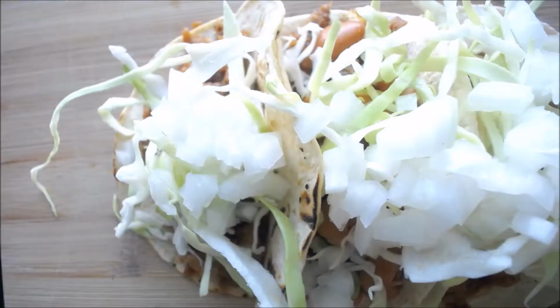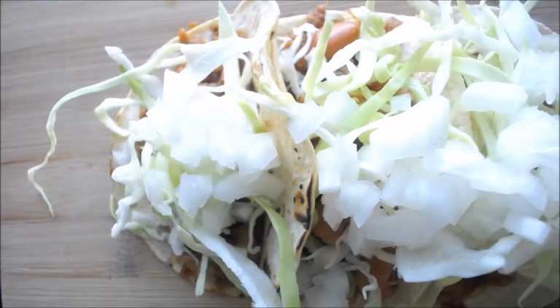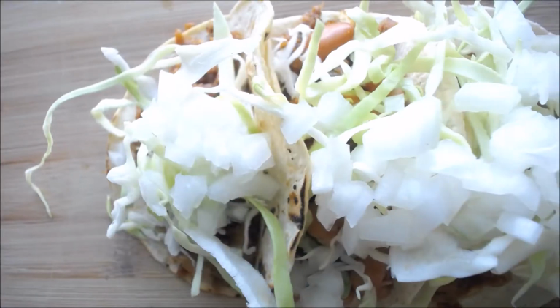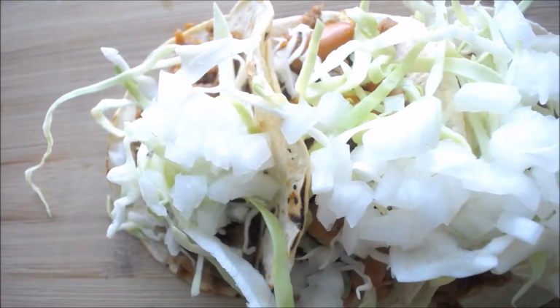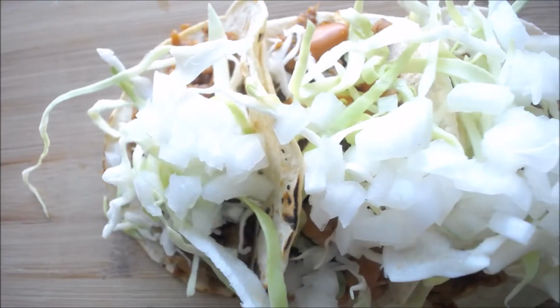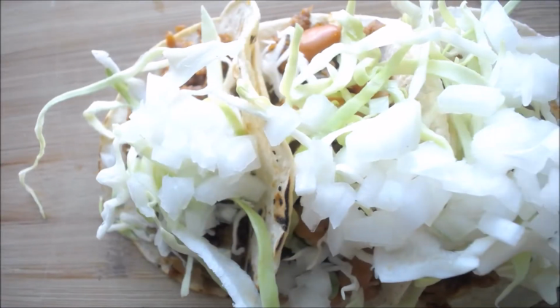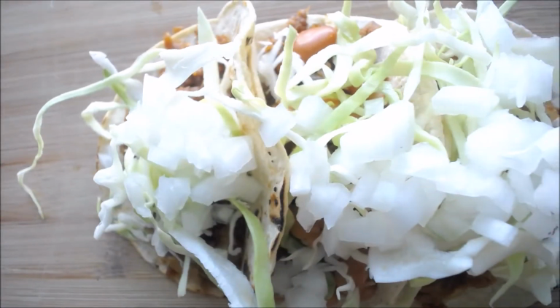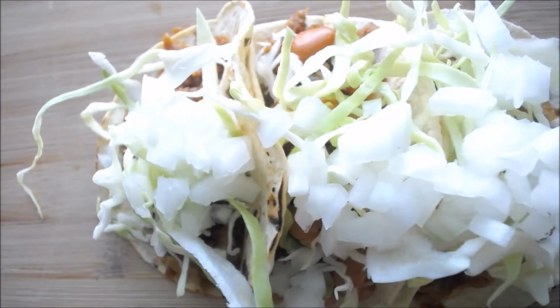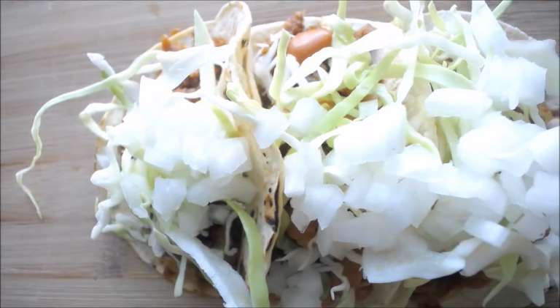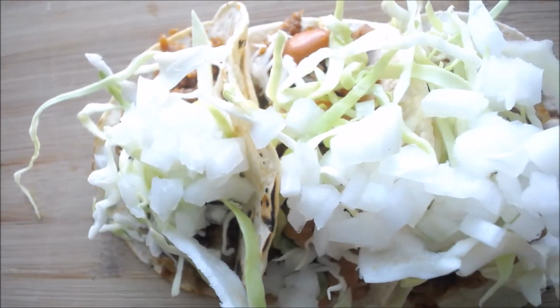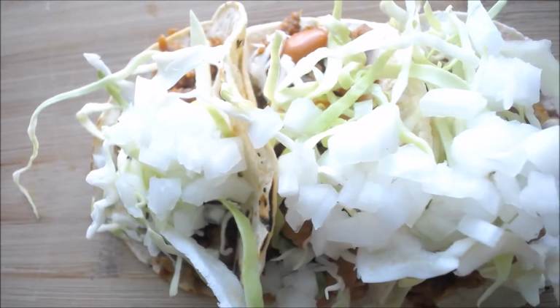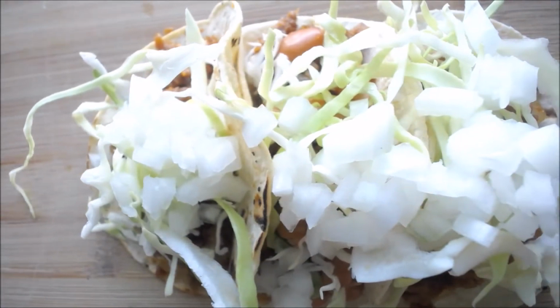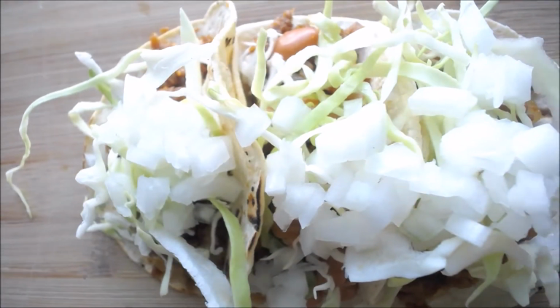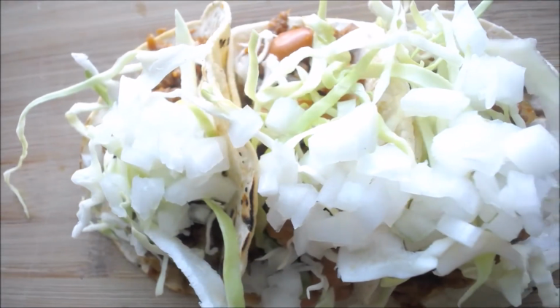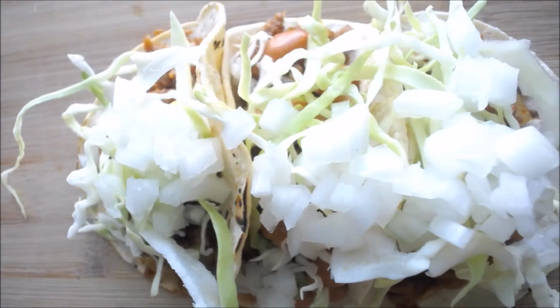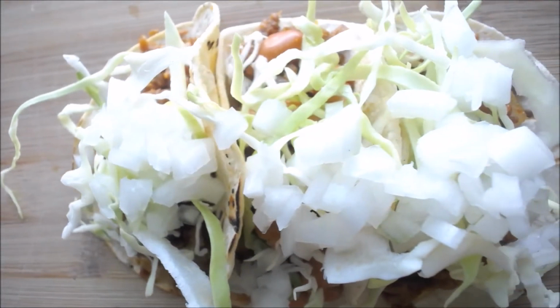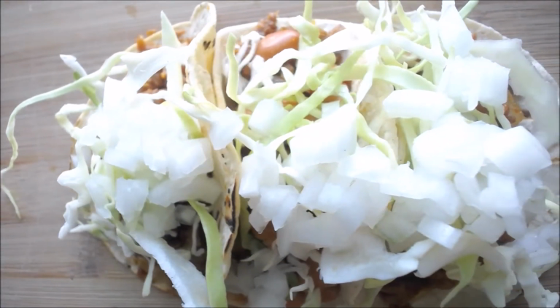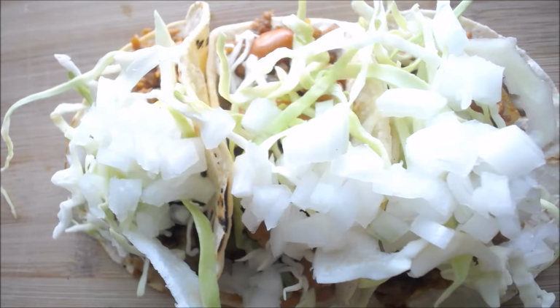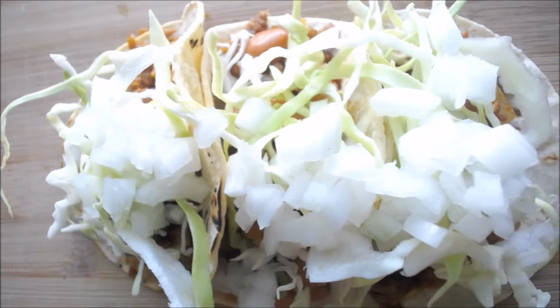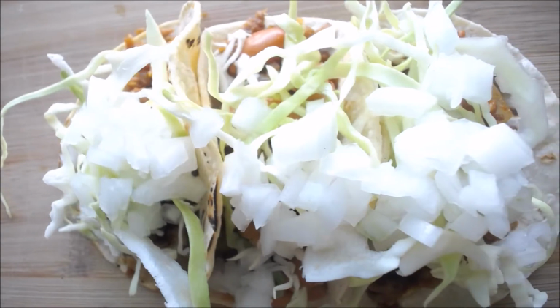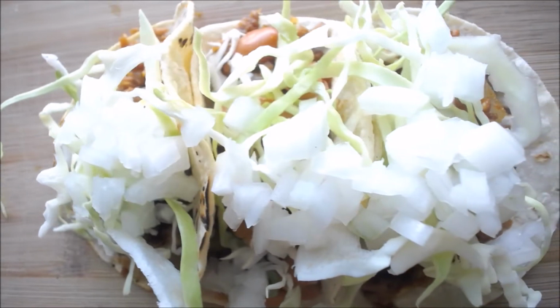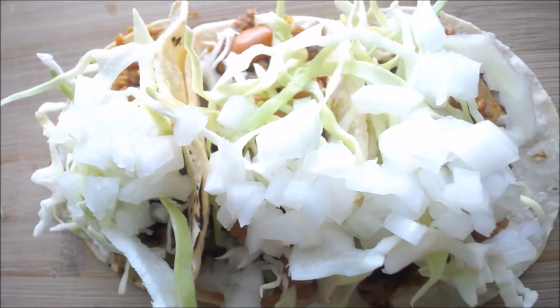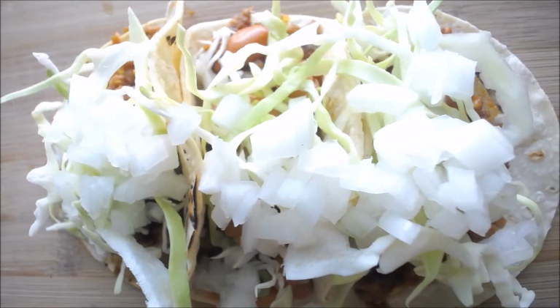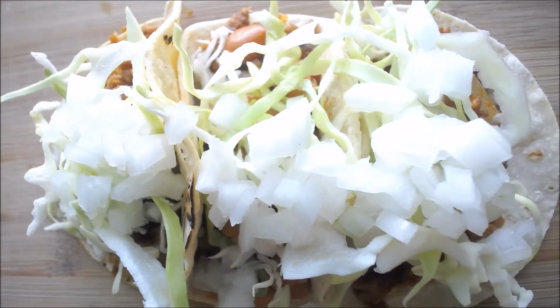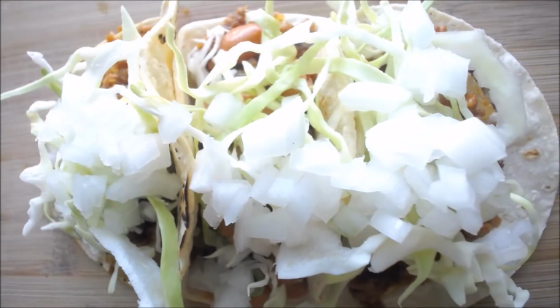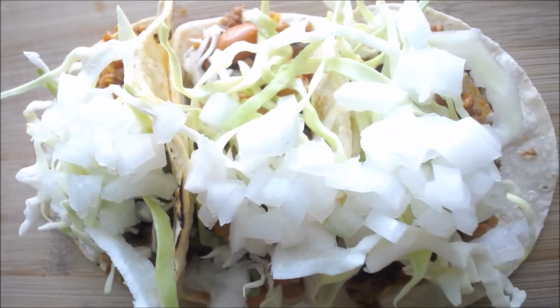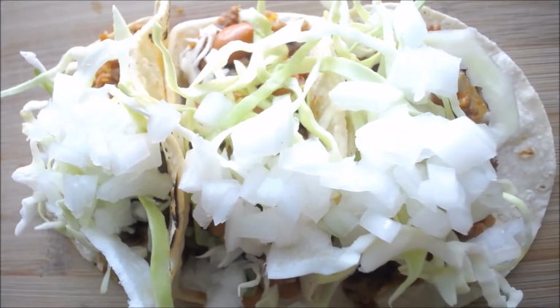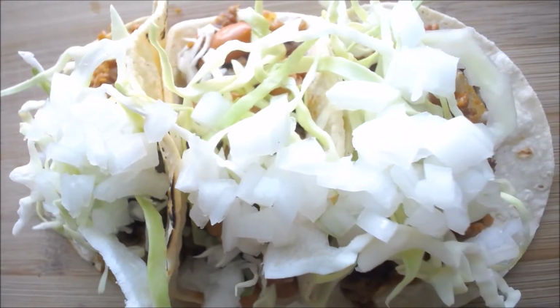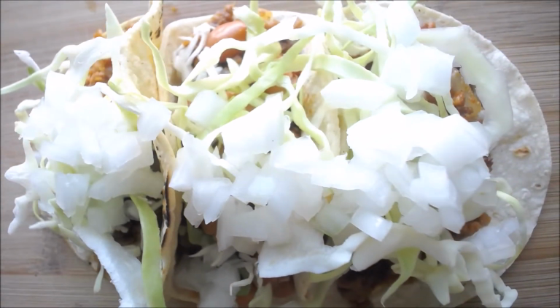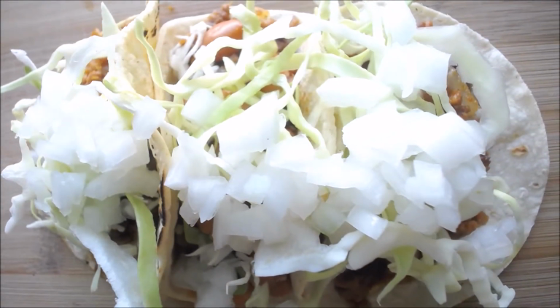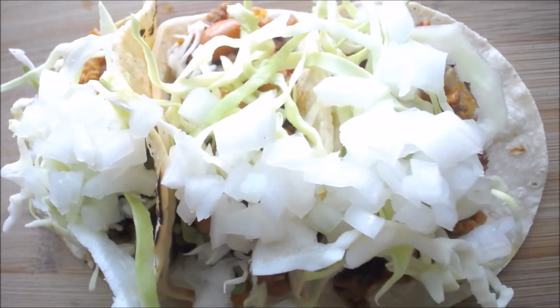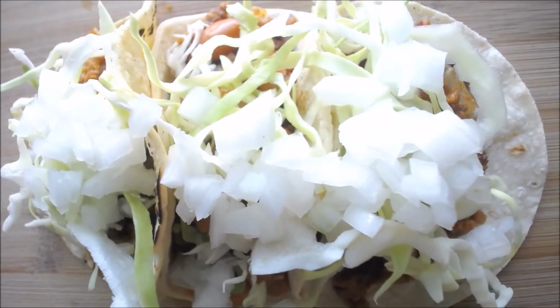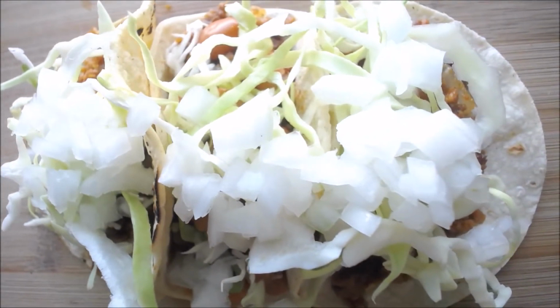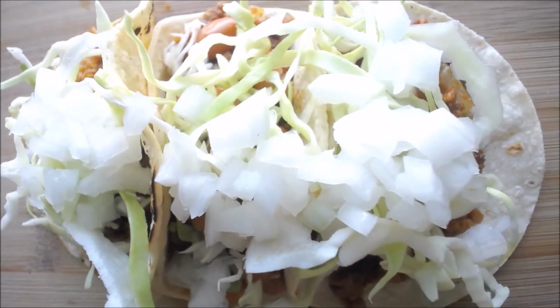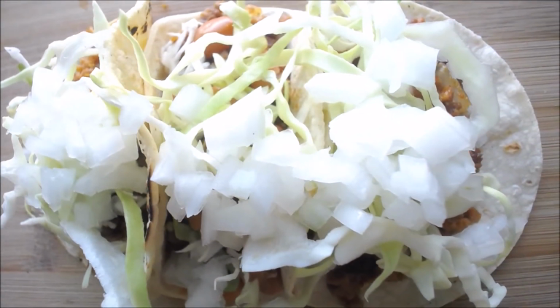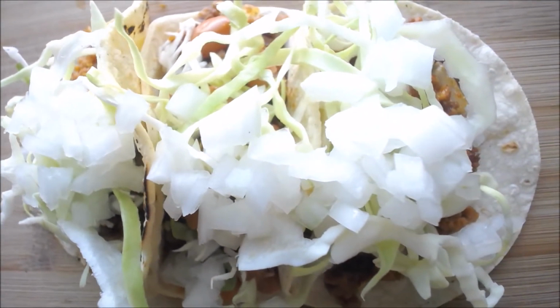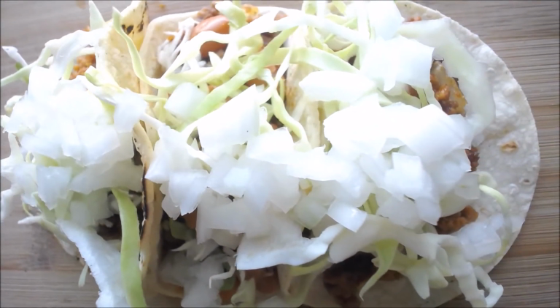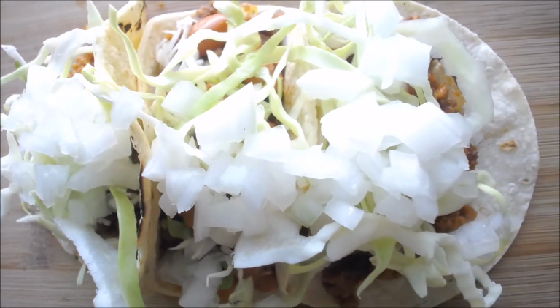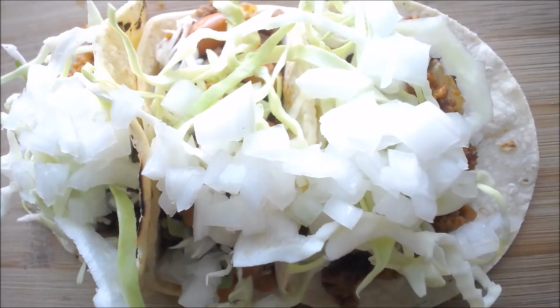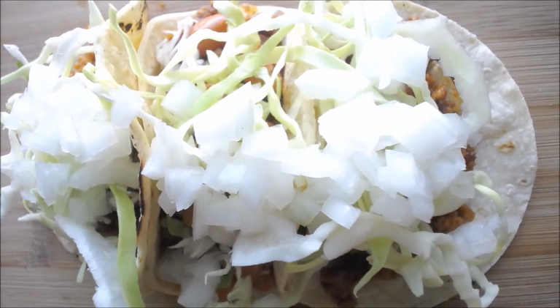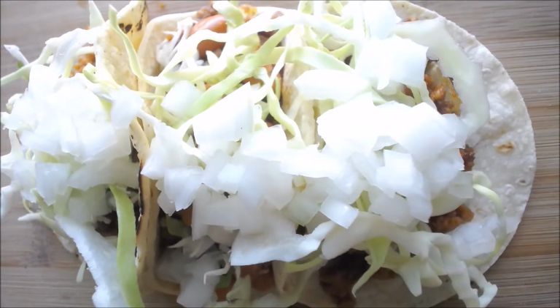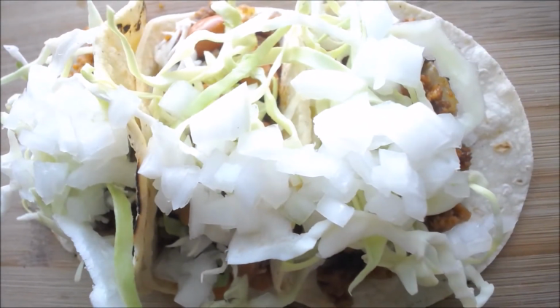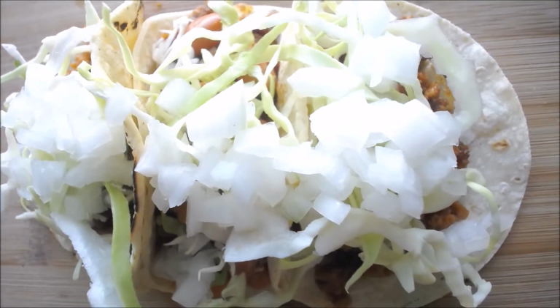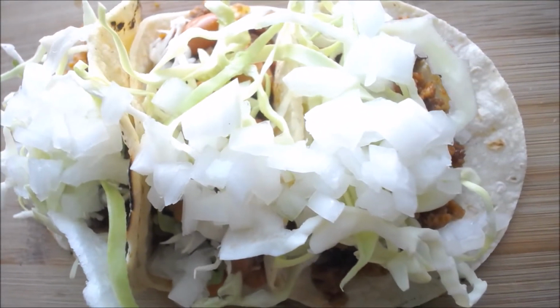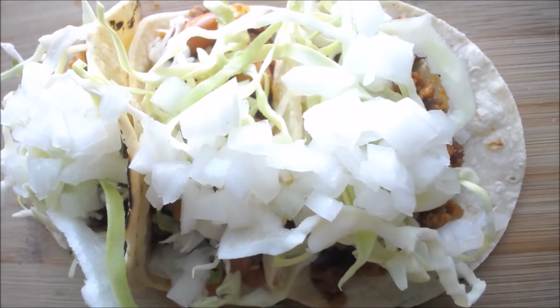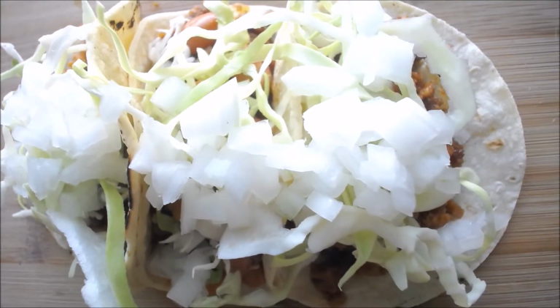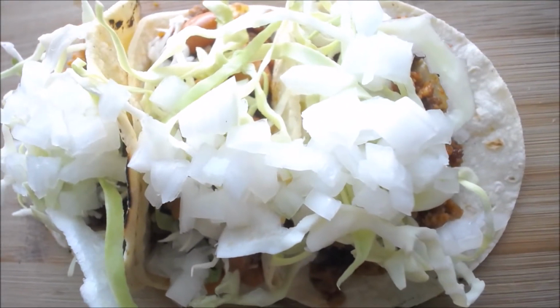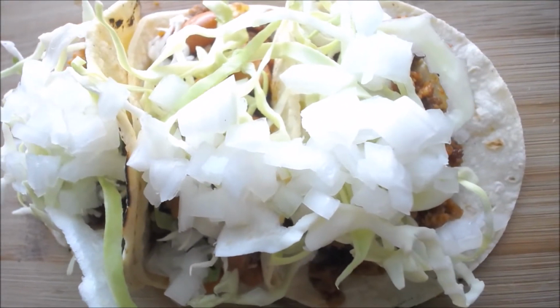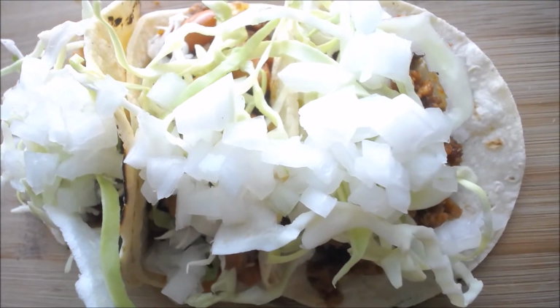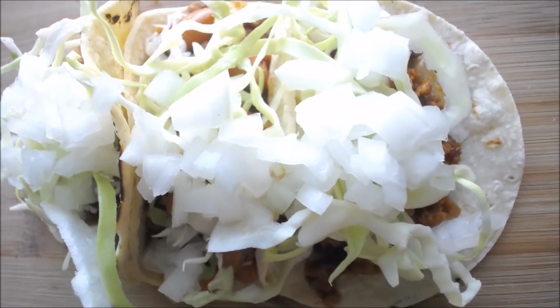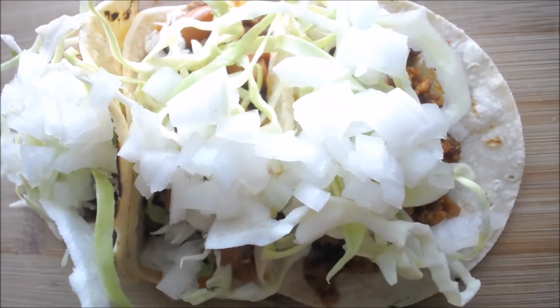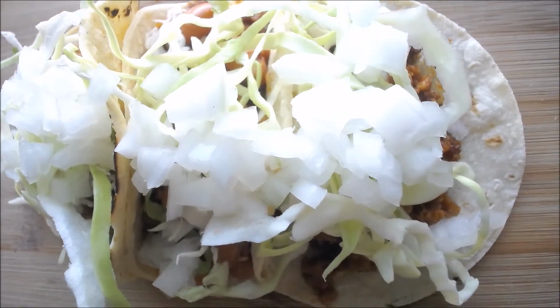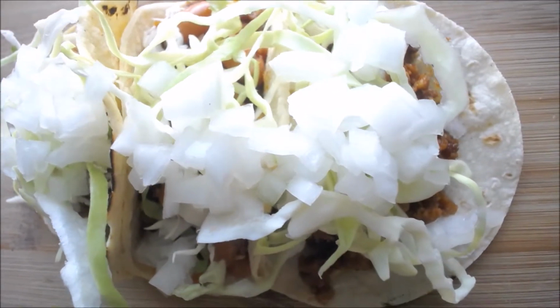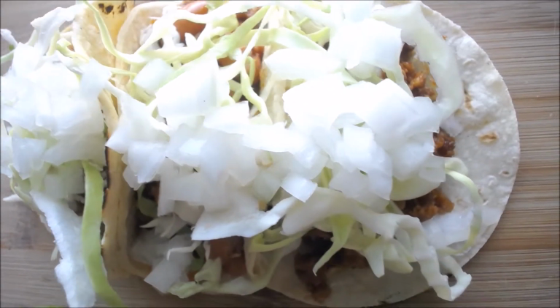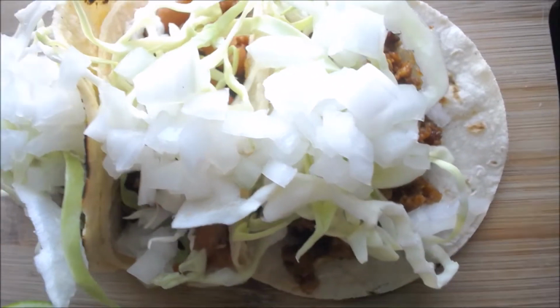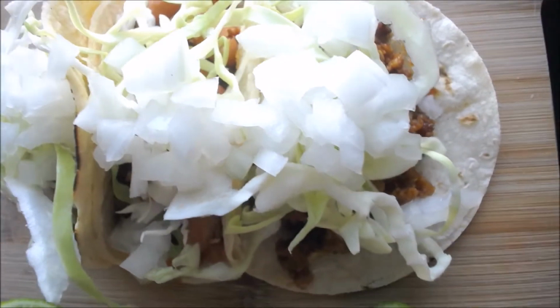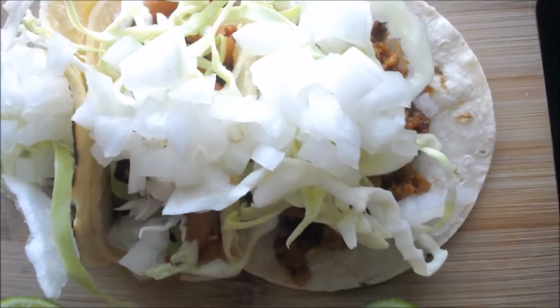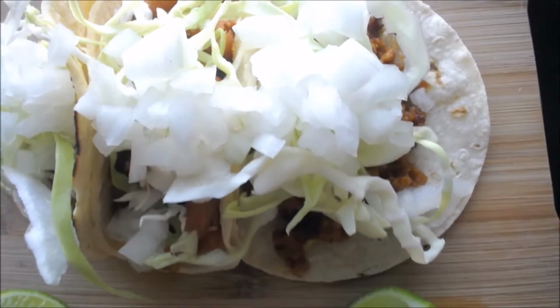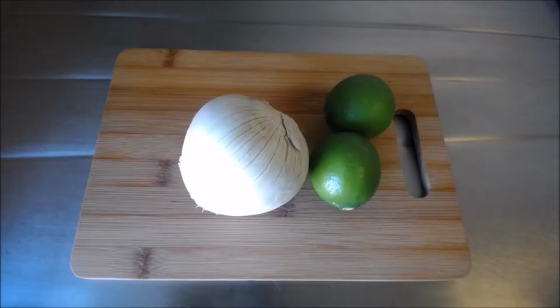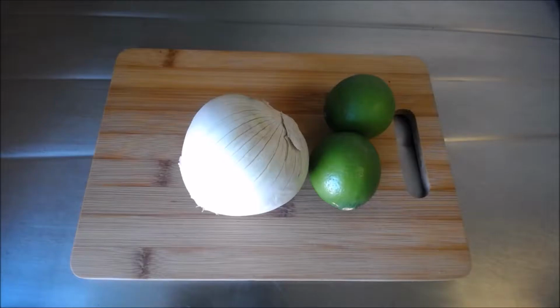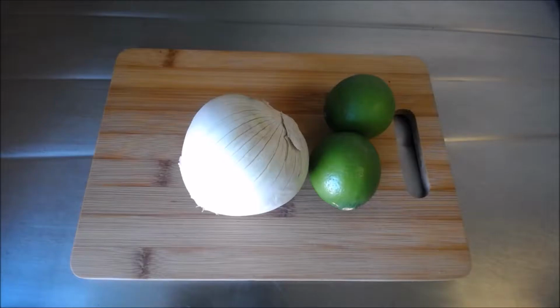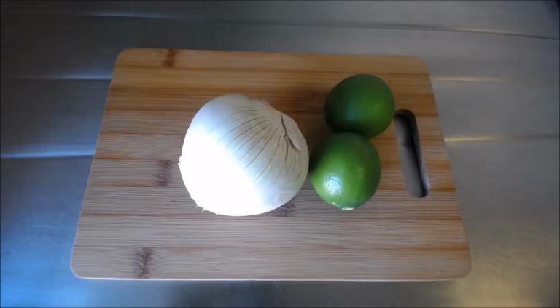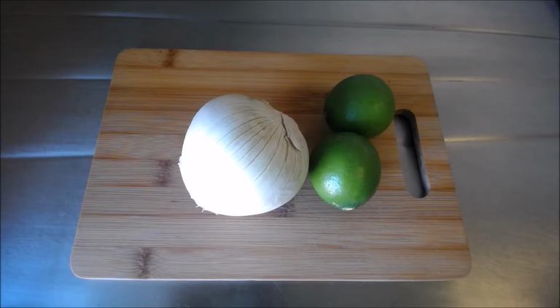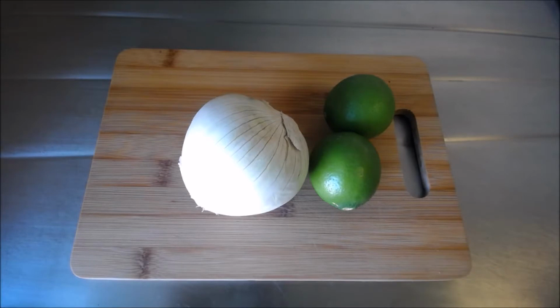Hello and welcome to my channel if you're new. Don't forget to subscribe for more videos like this. The ingredients for this recipe are in the description below.